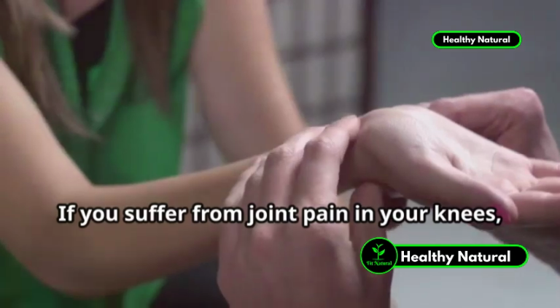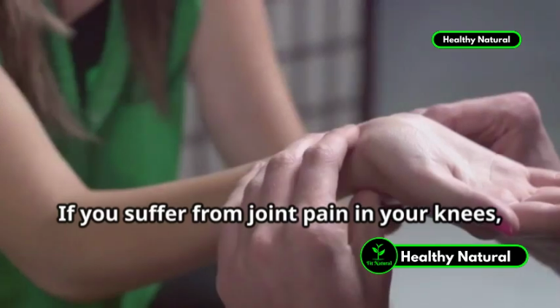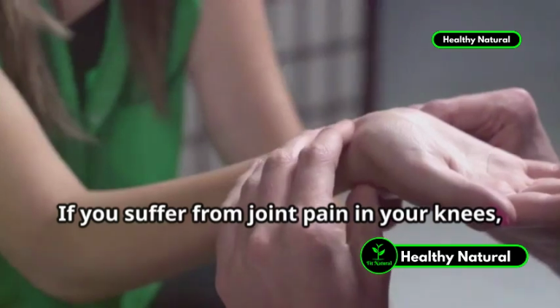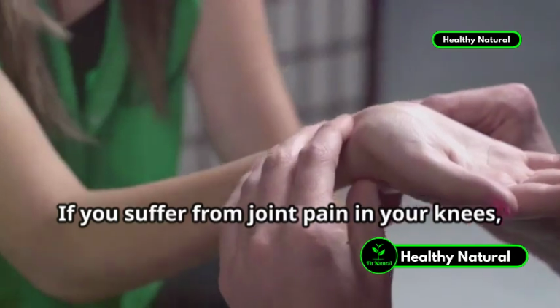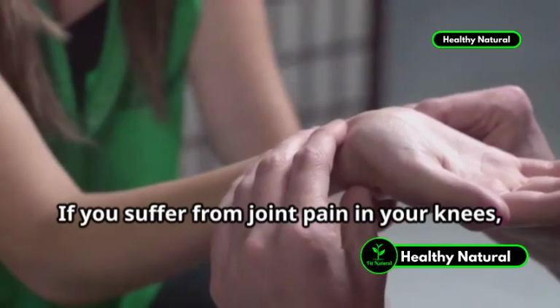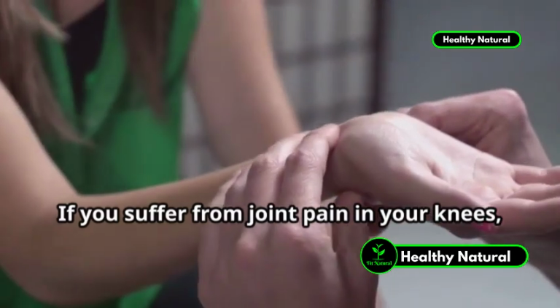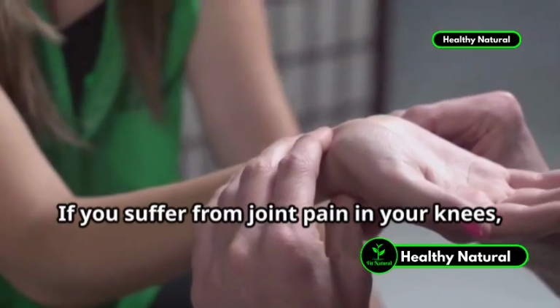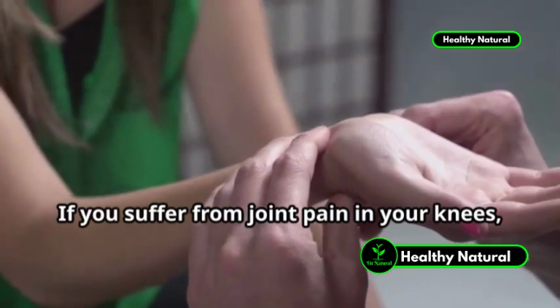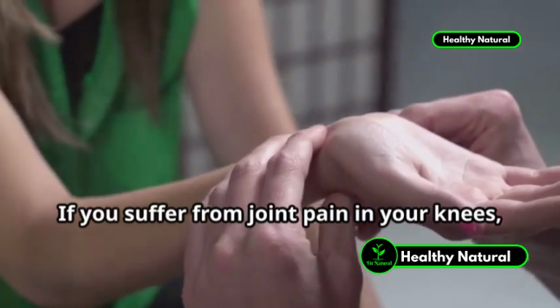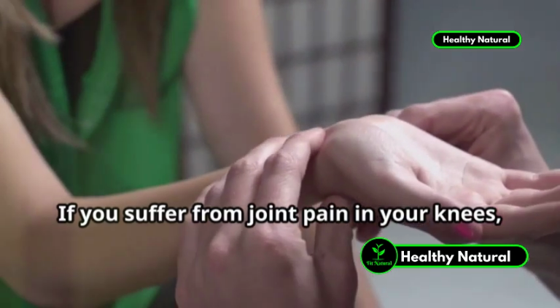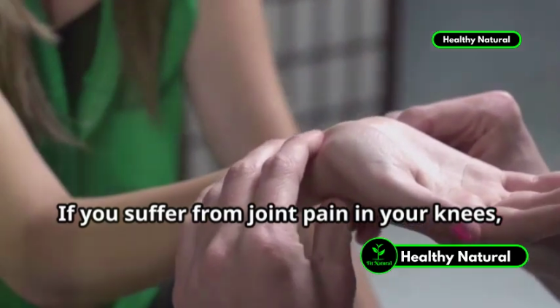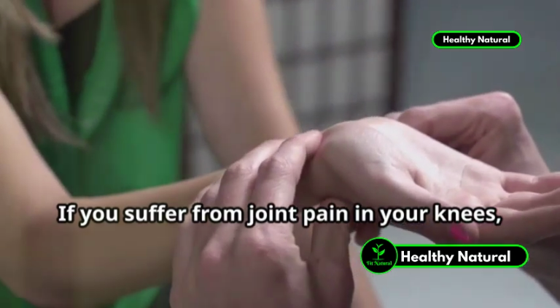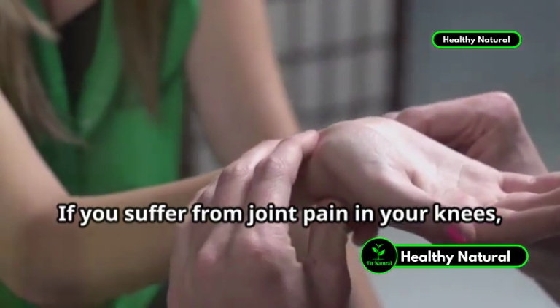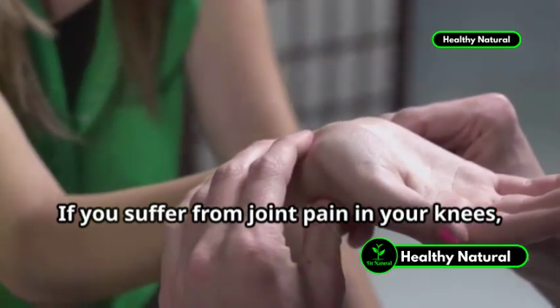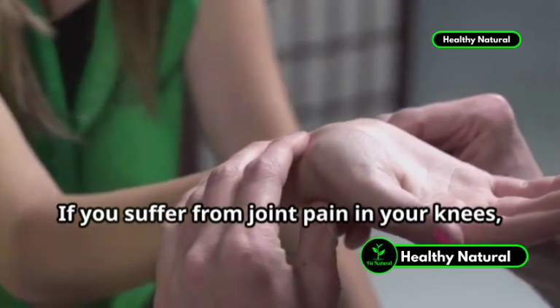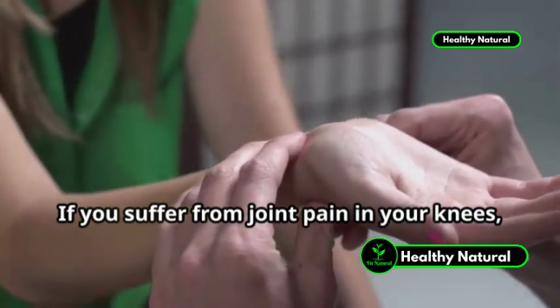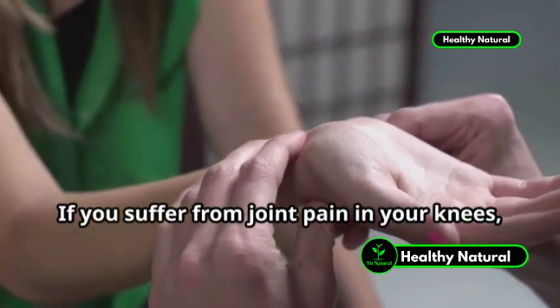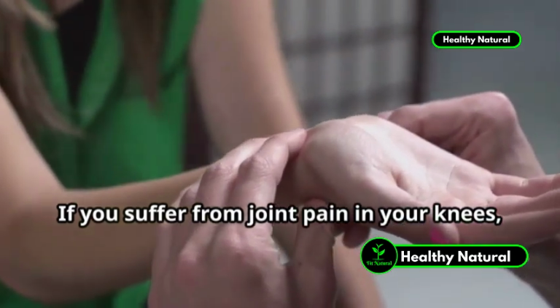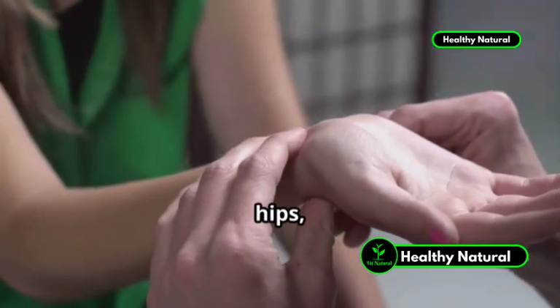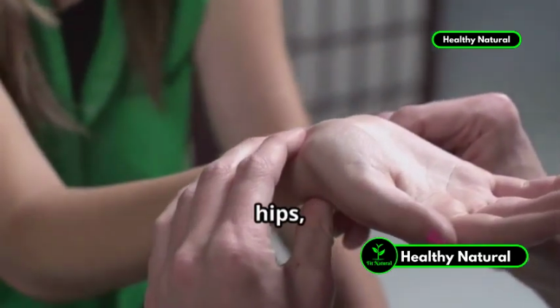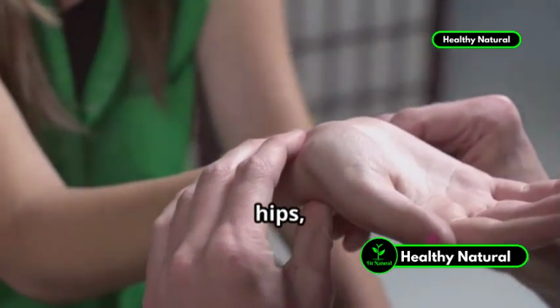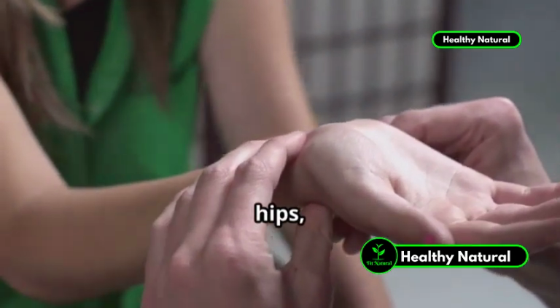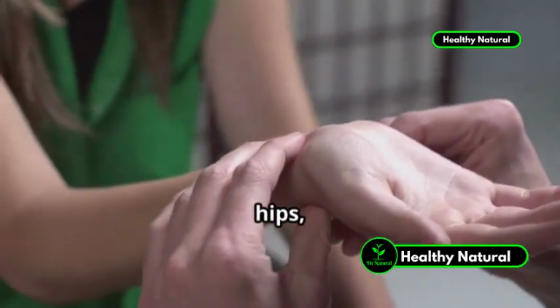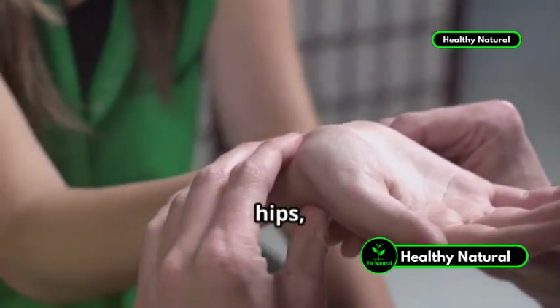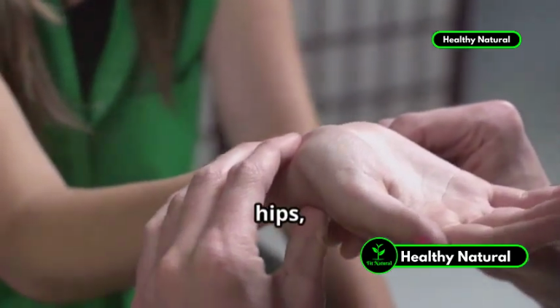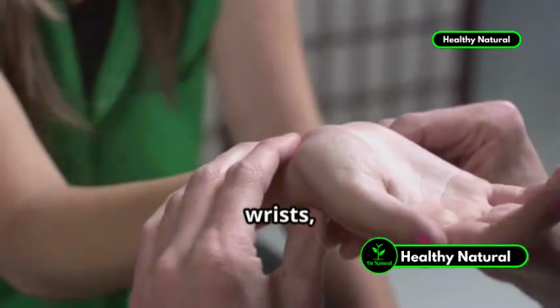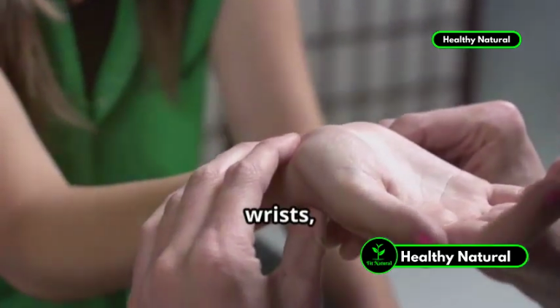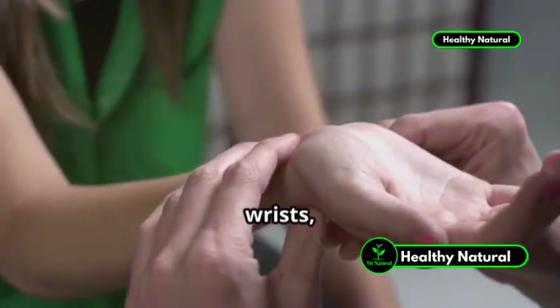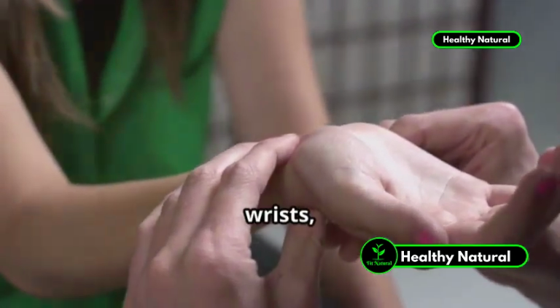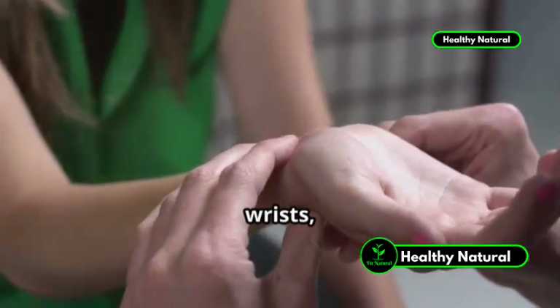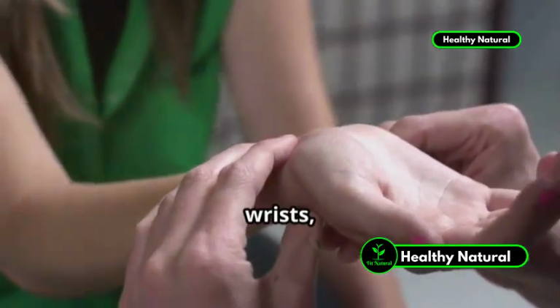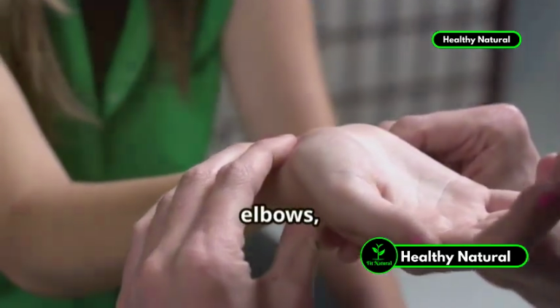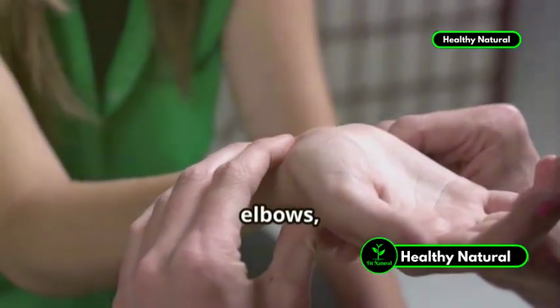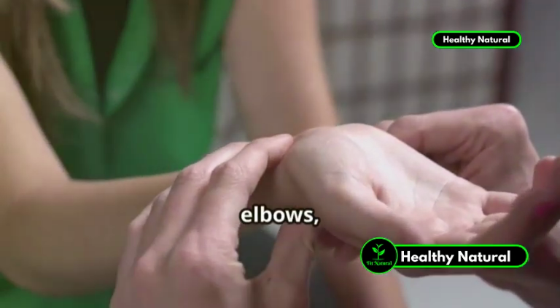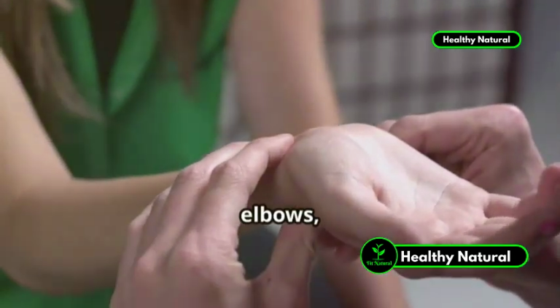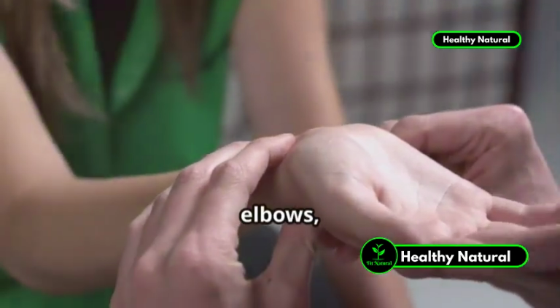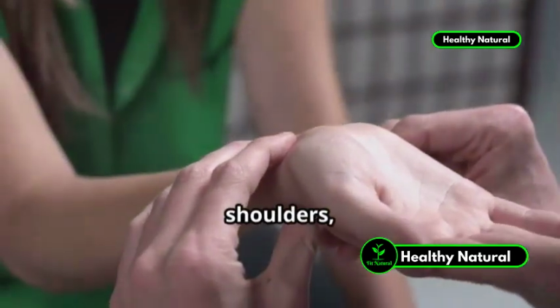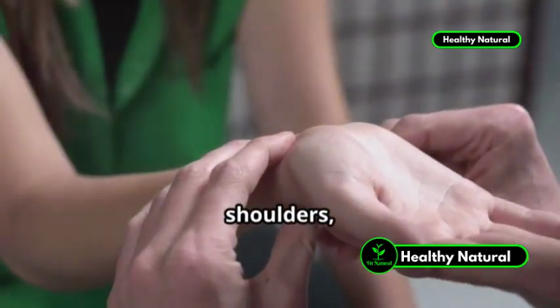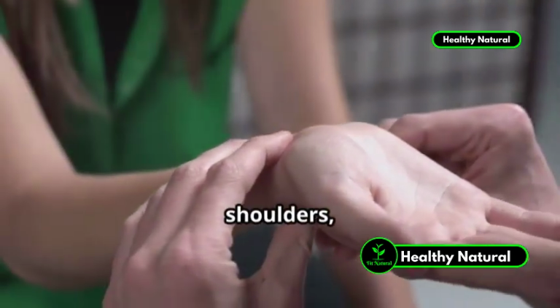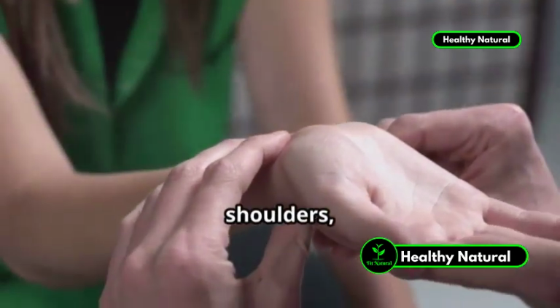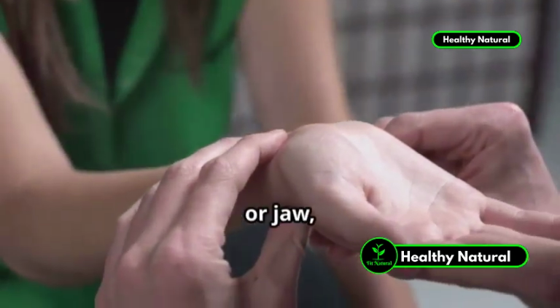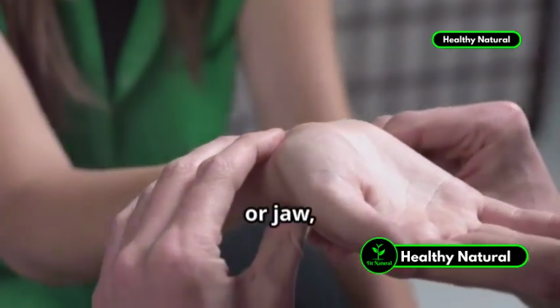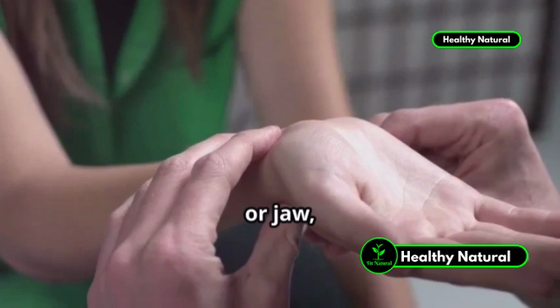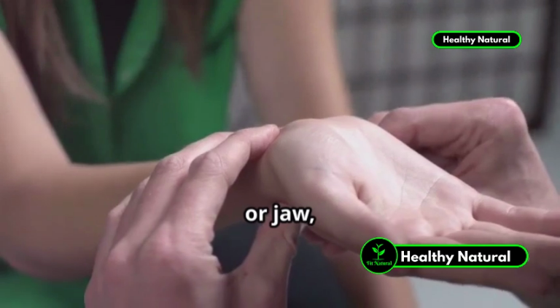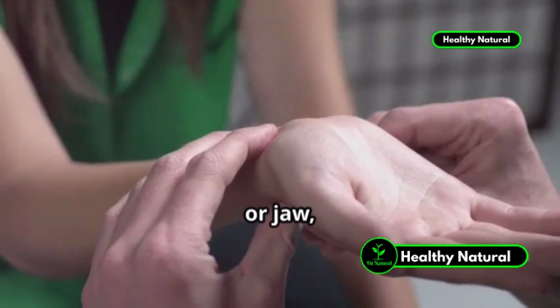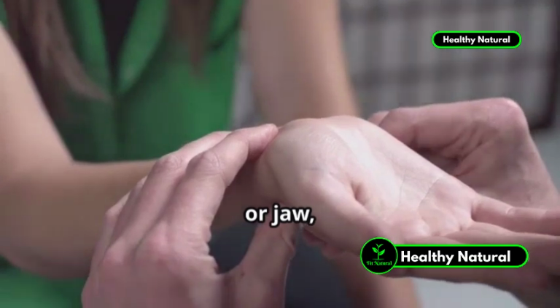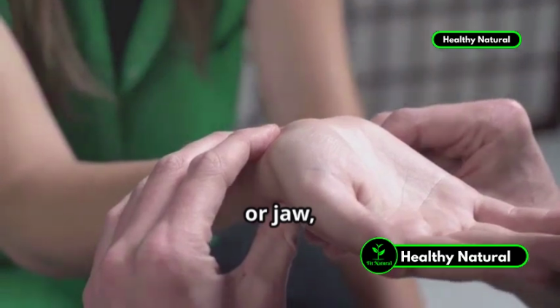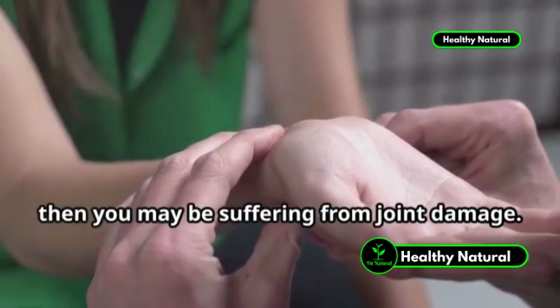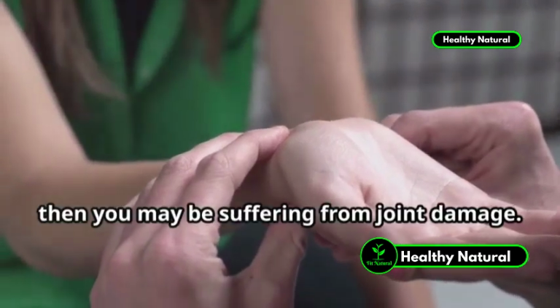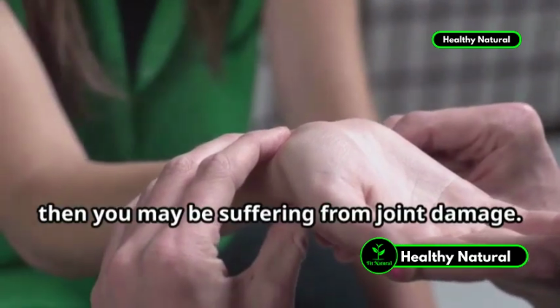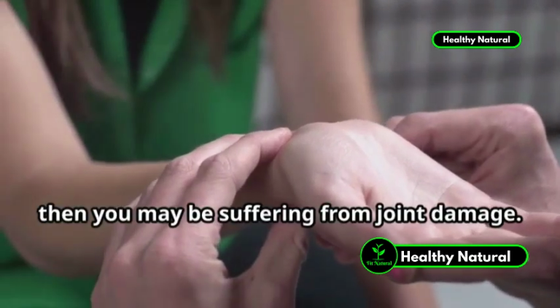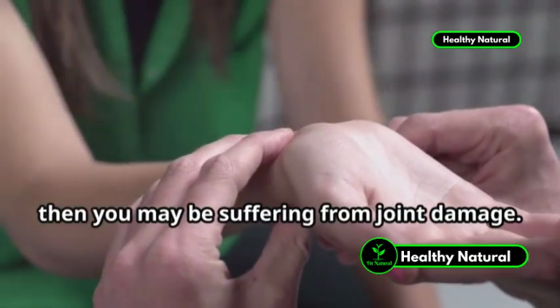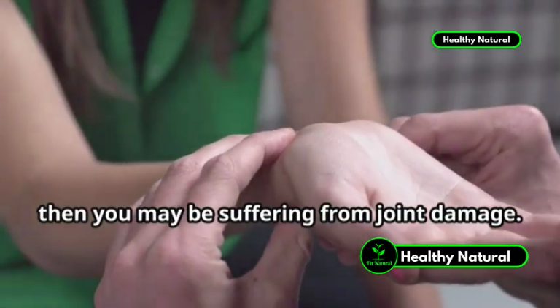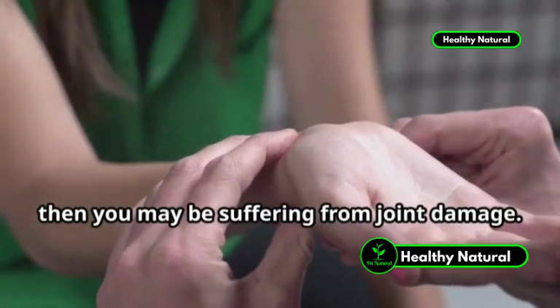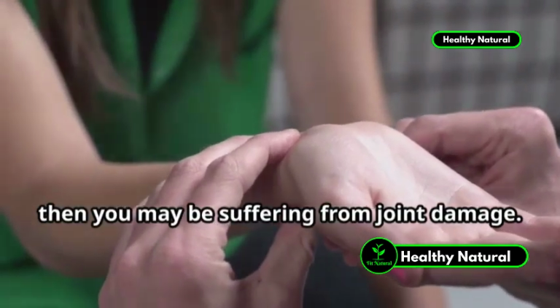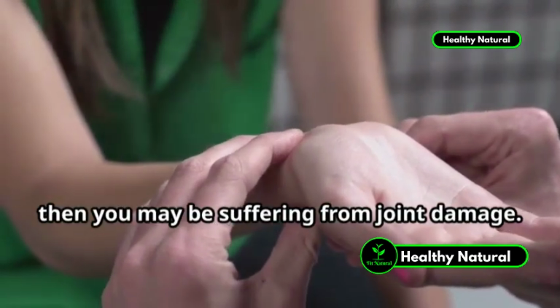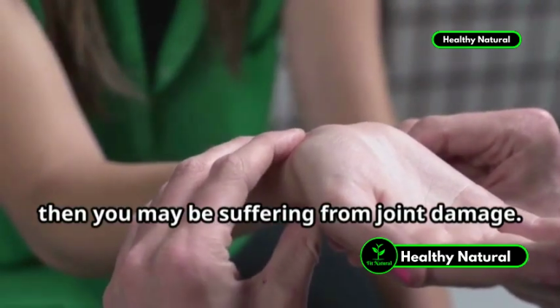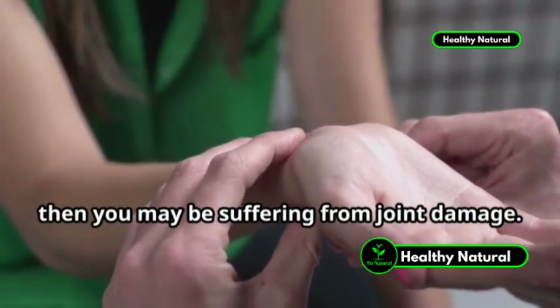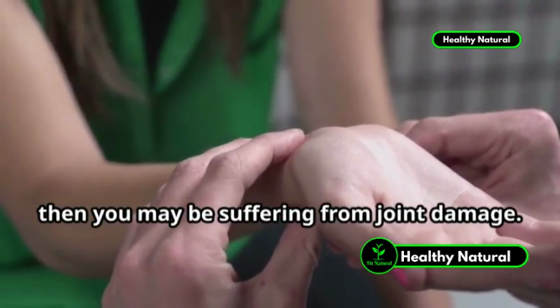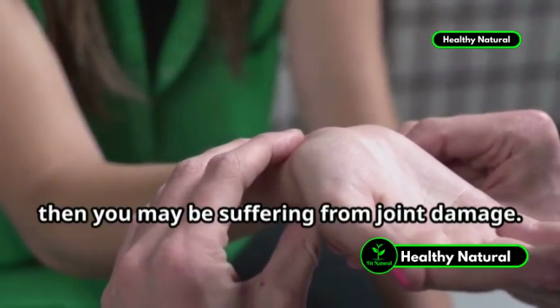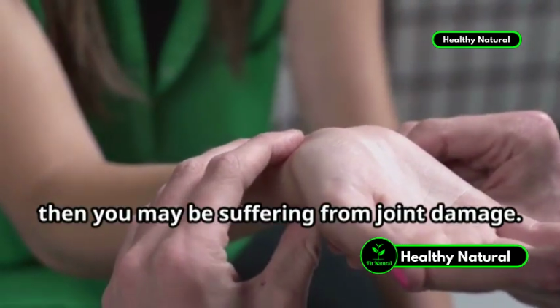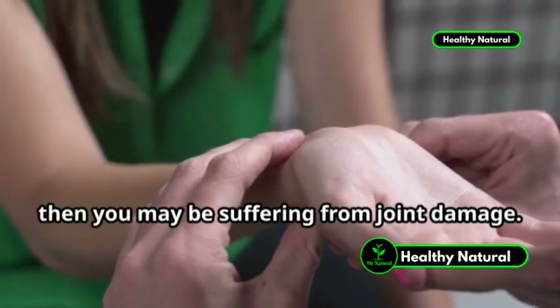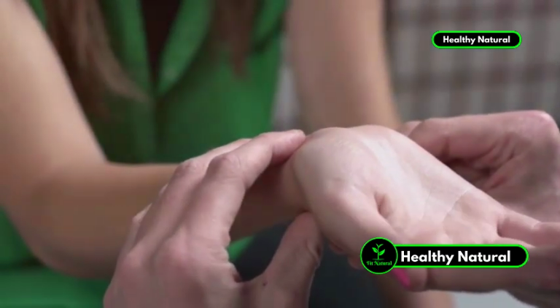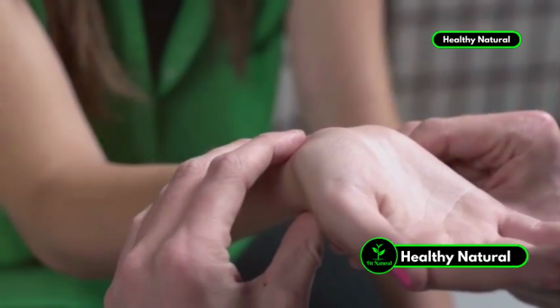If you suffer from joint pain in your knees, hips, wrists, elbows, shoulders, or jaw, then you may be suffering from joint damage.